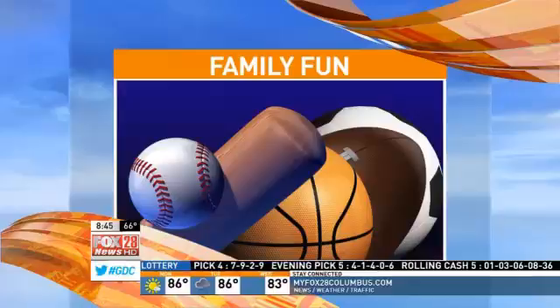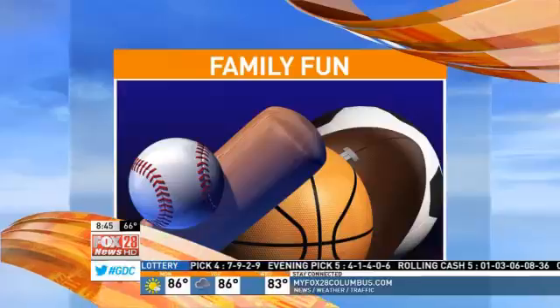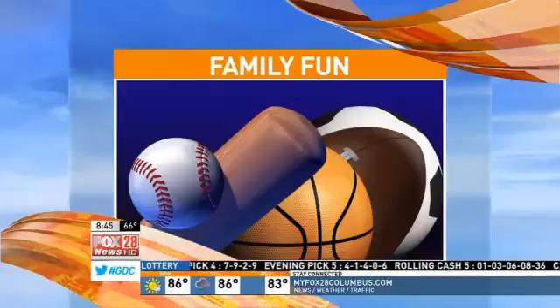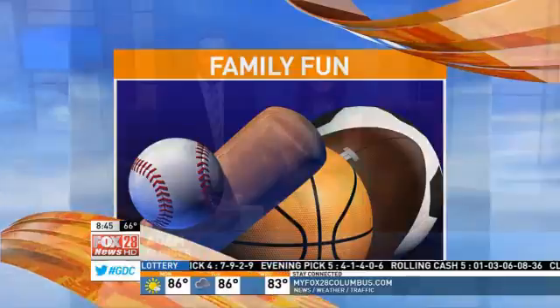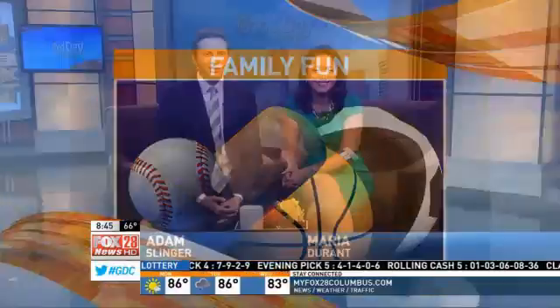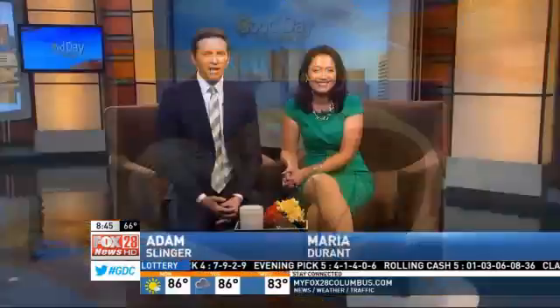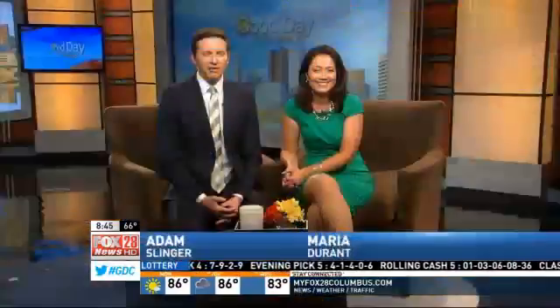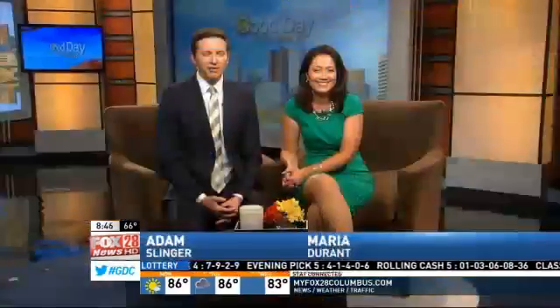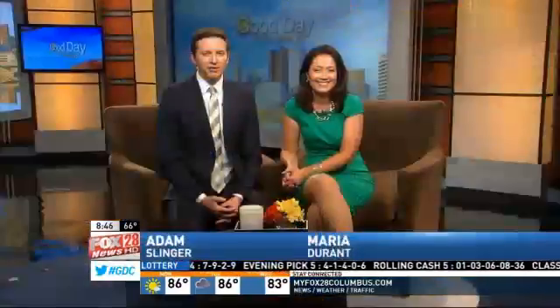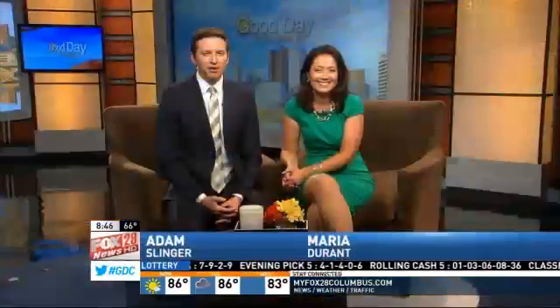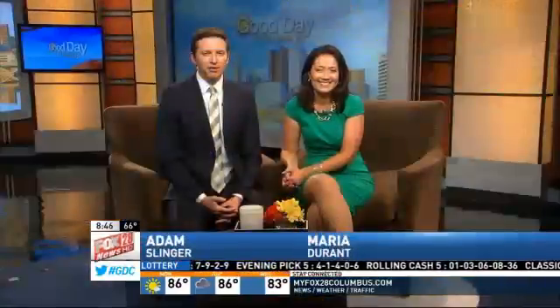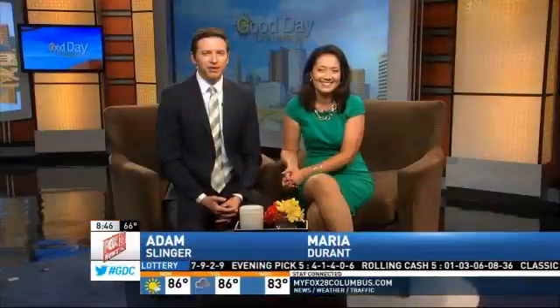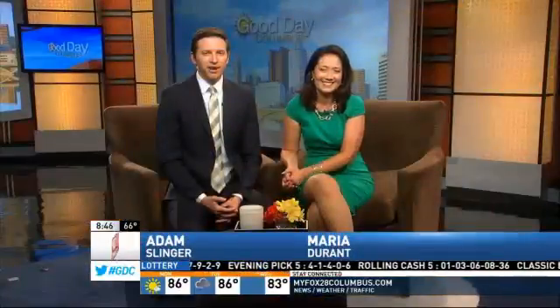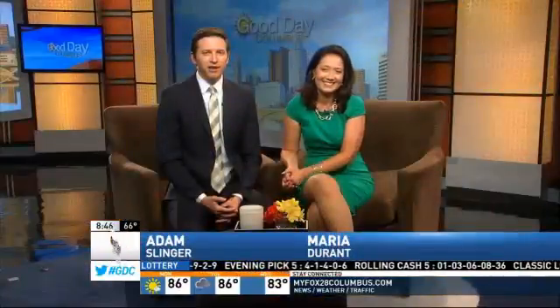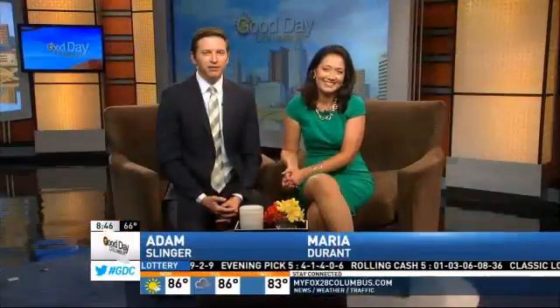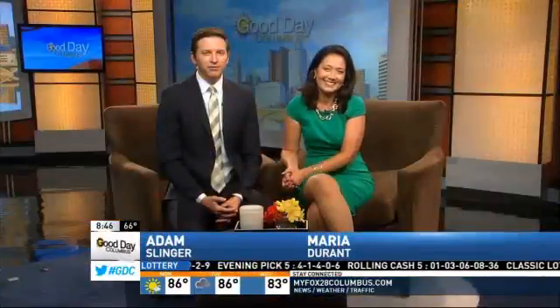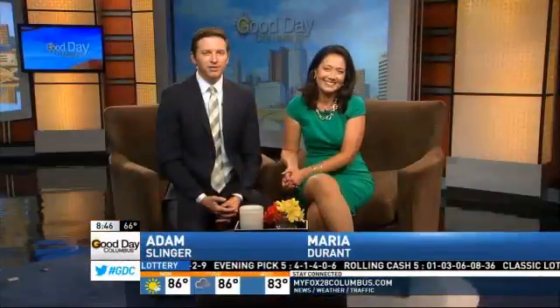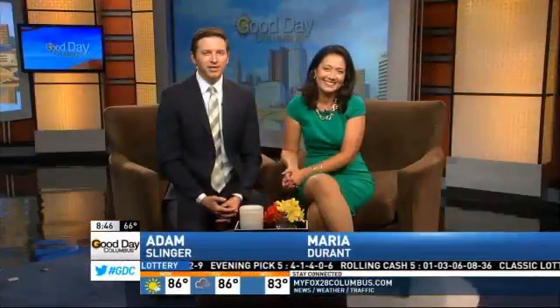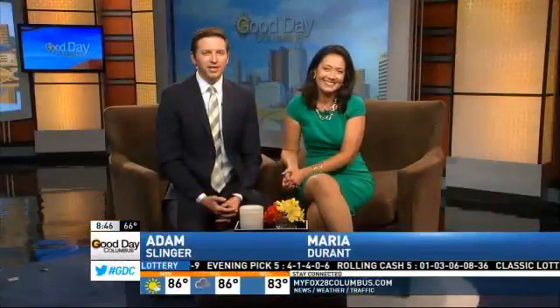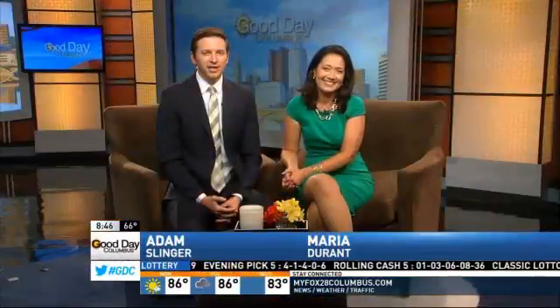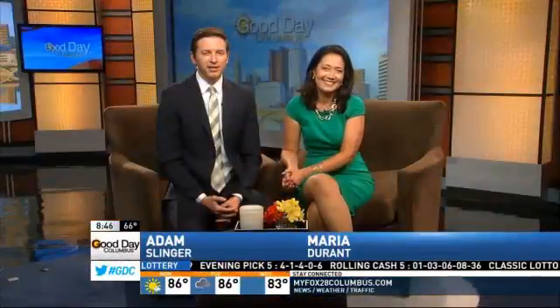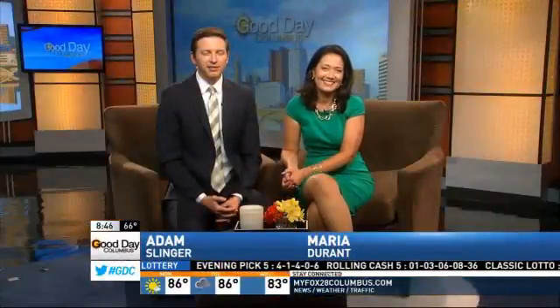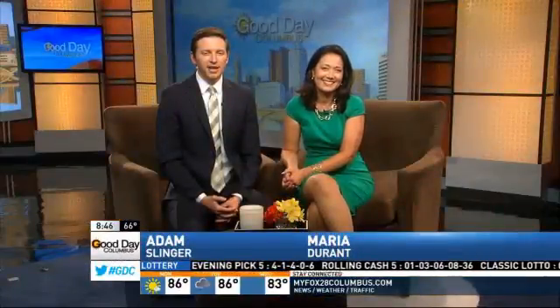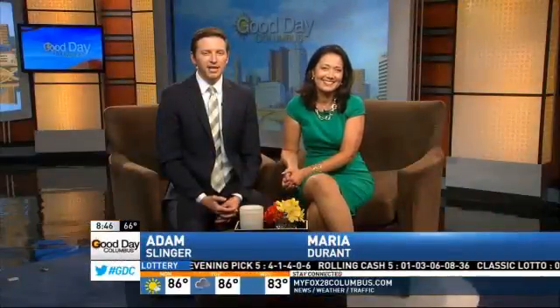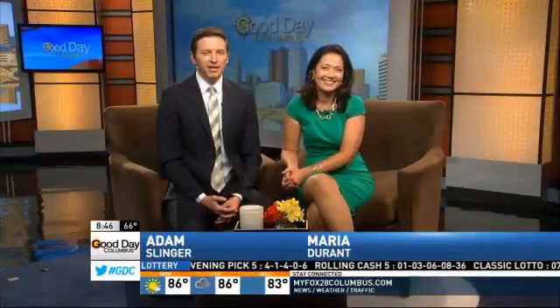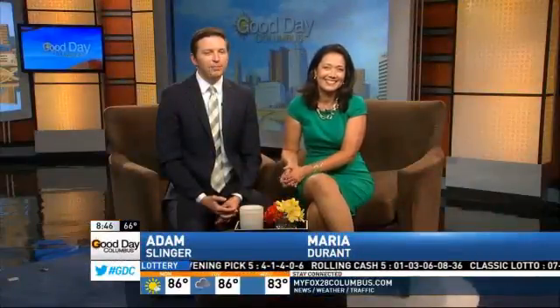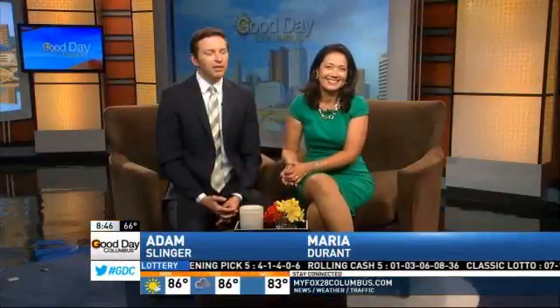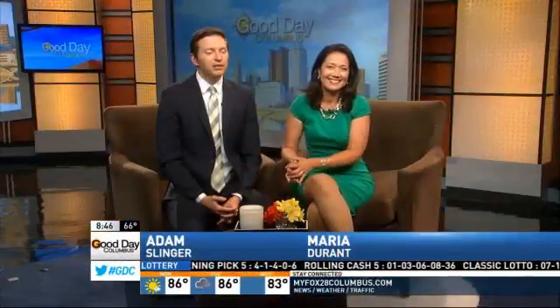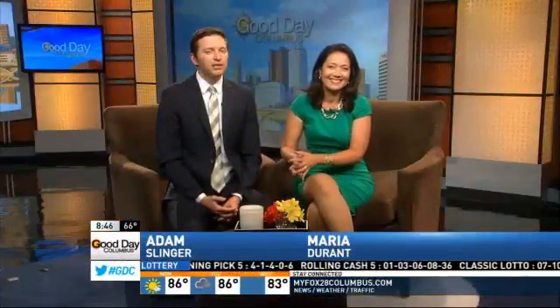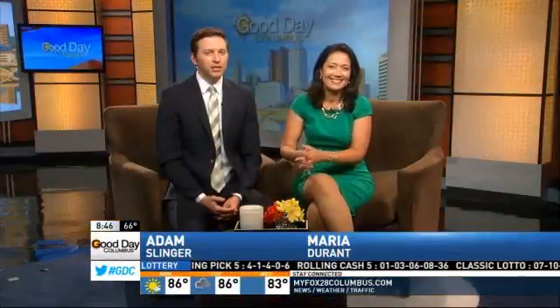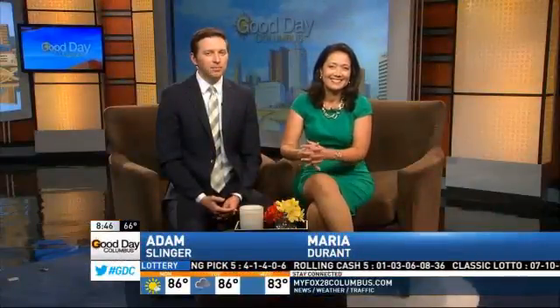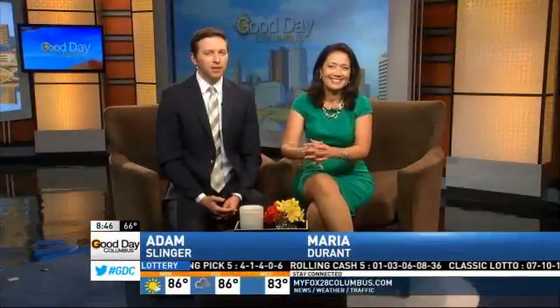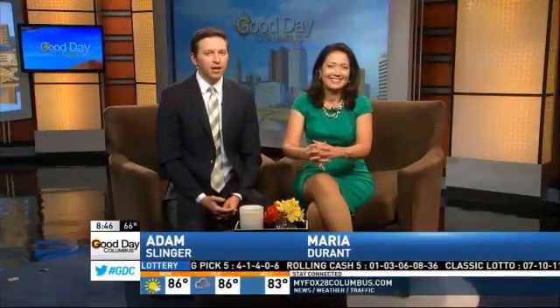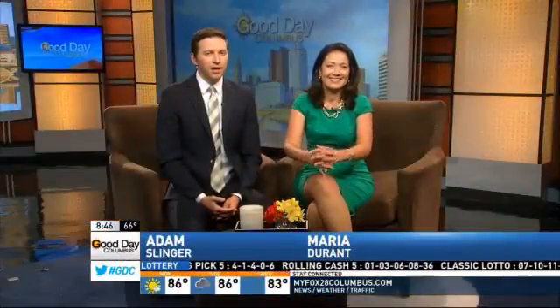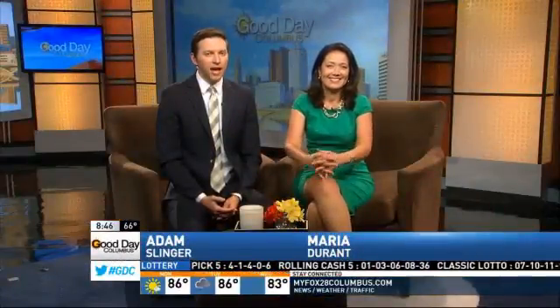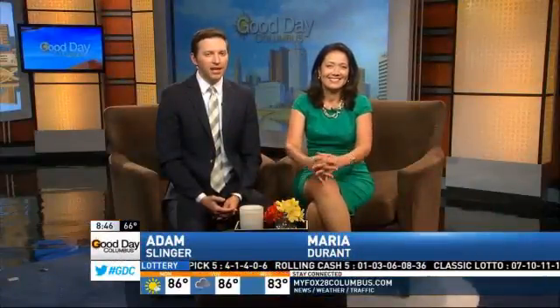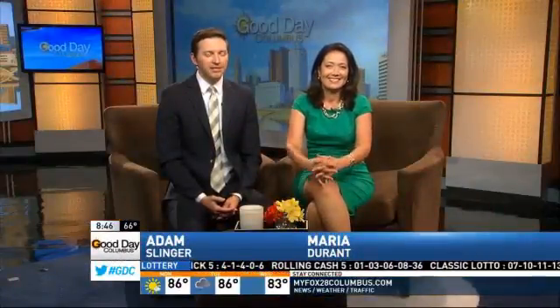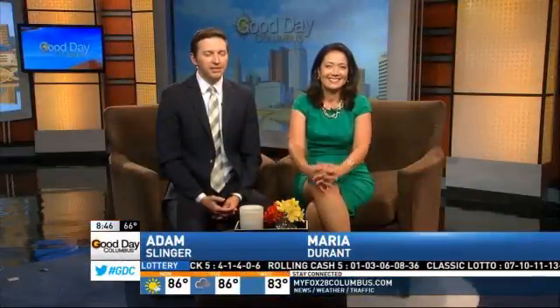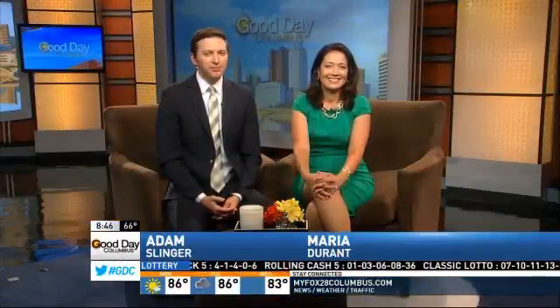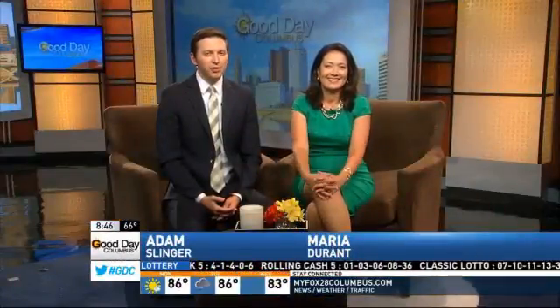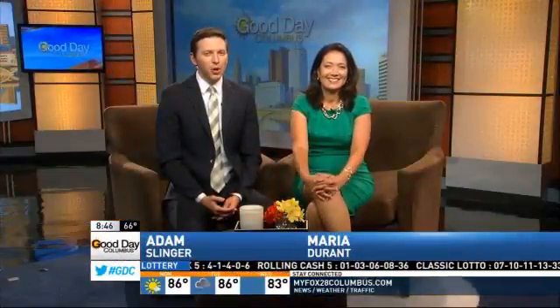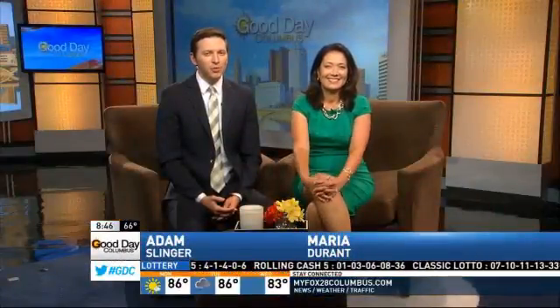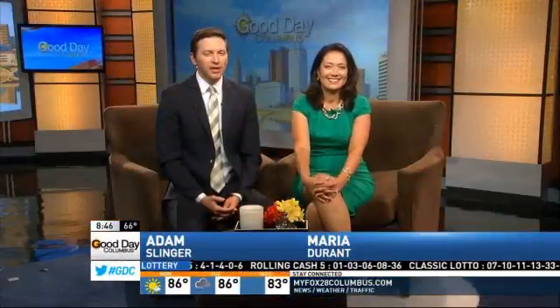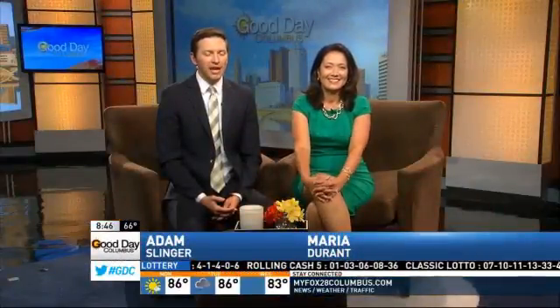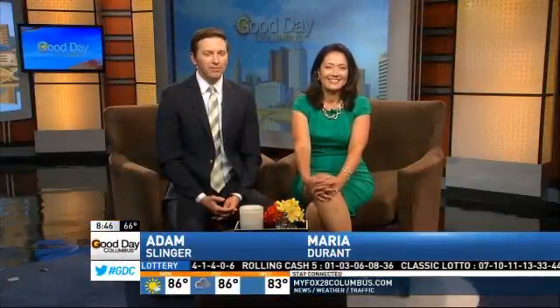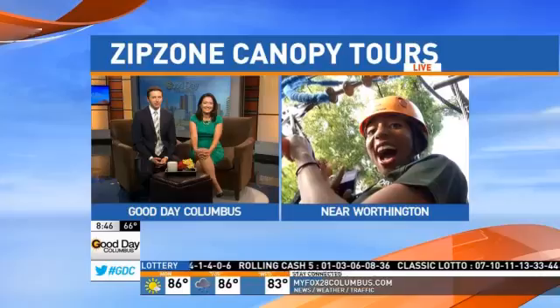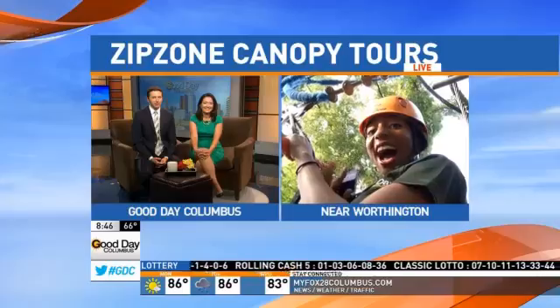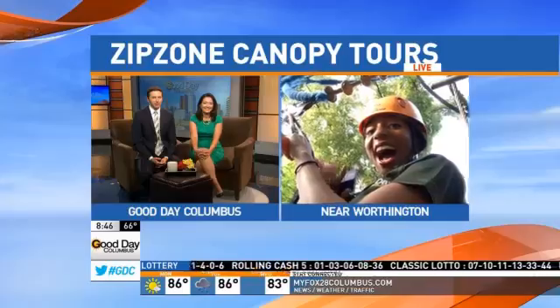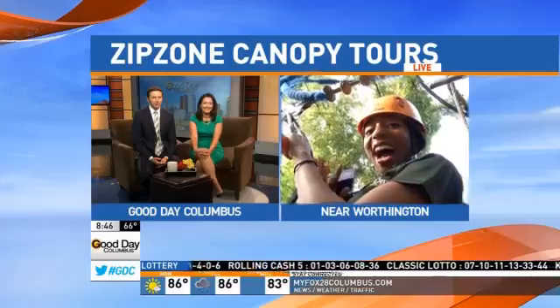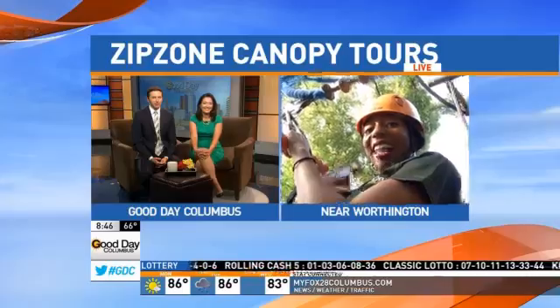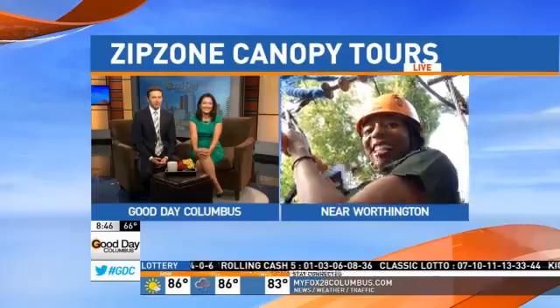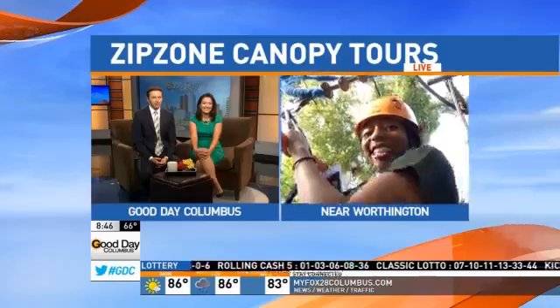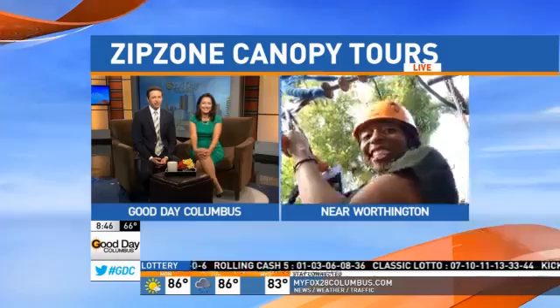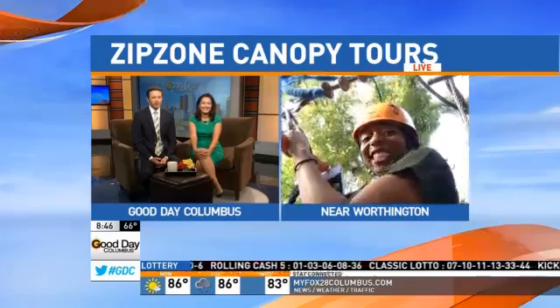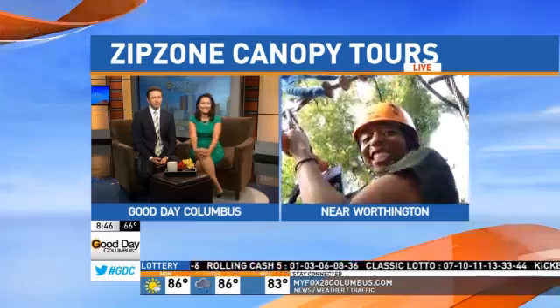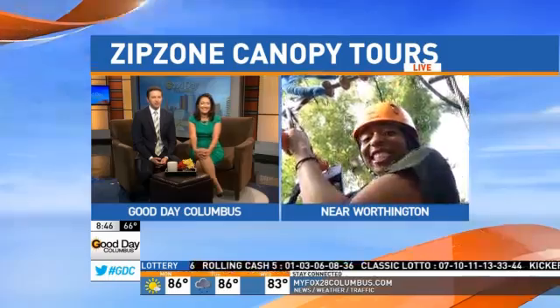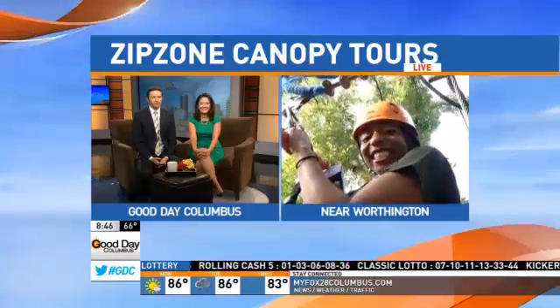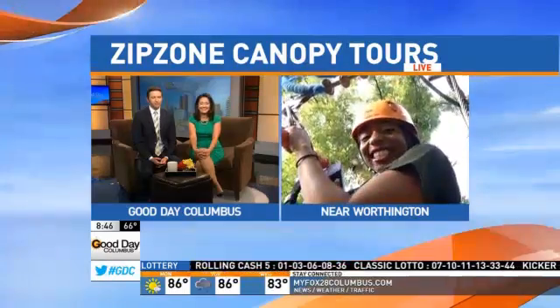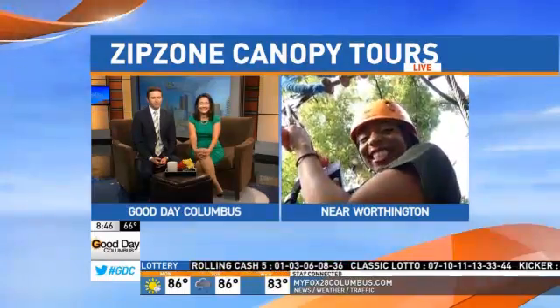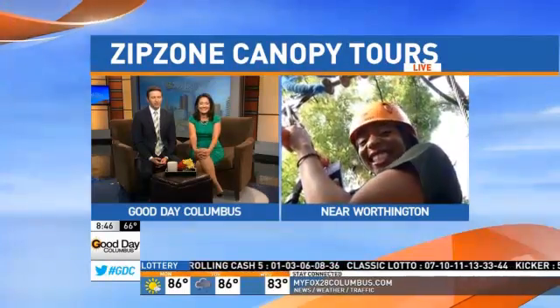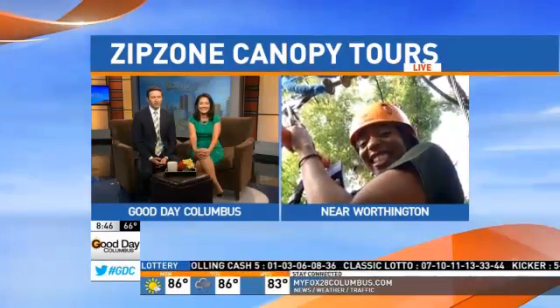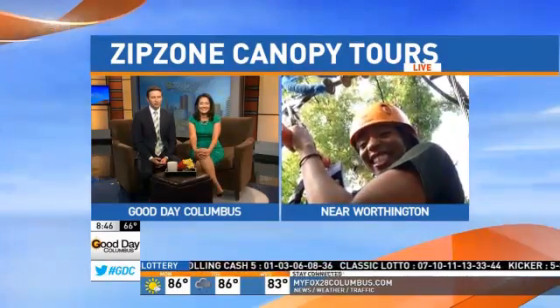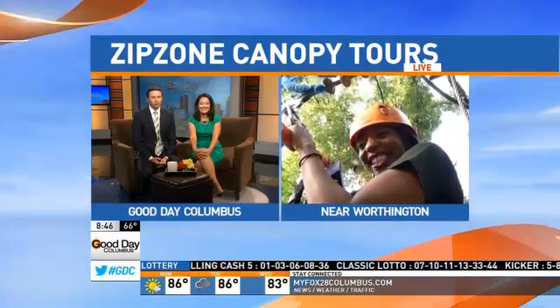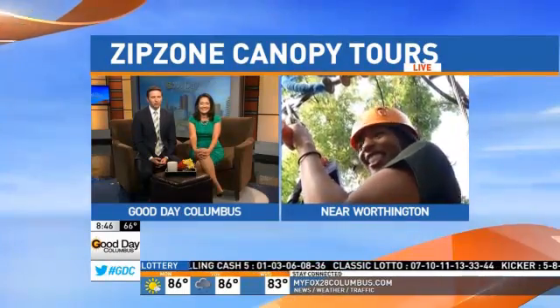Alisa Henry is already there. She is taking the big leap at Zip Zone Canopy. Nice work, Alisa.